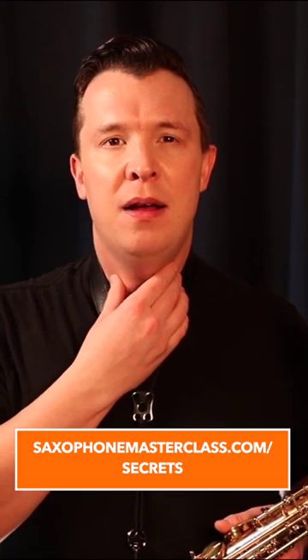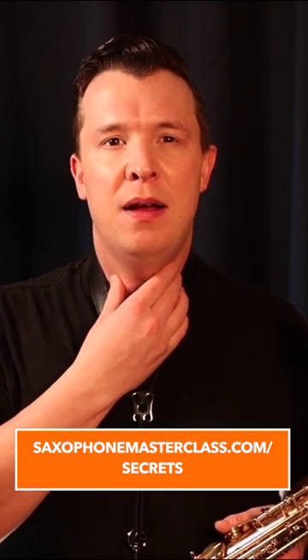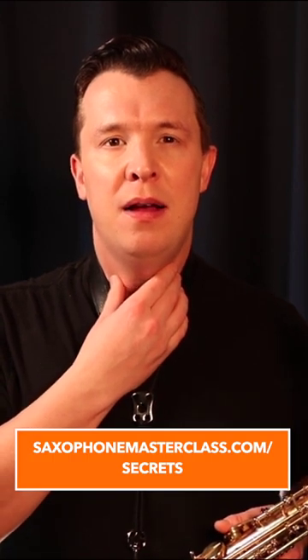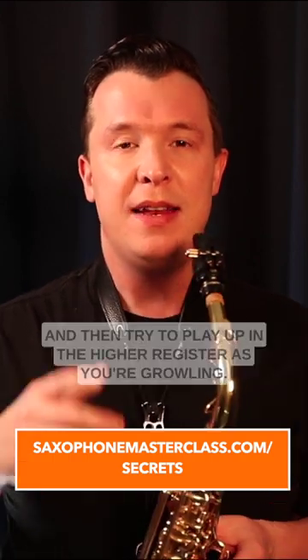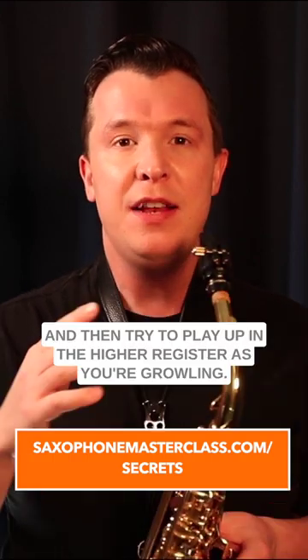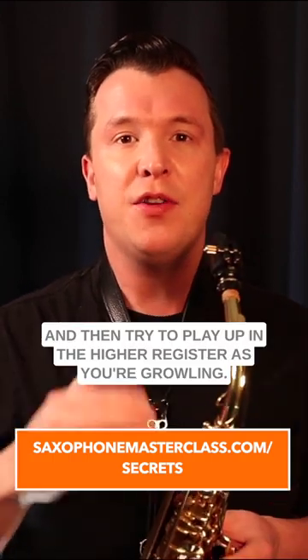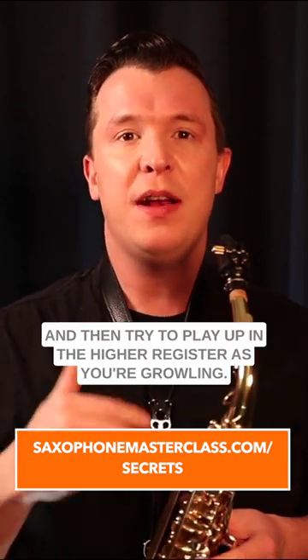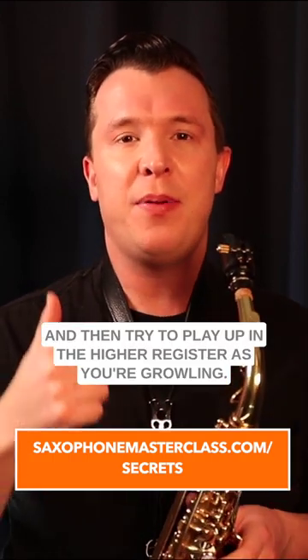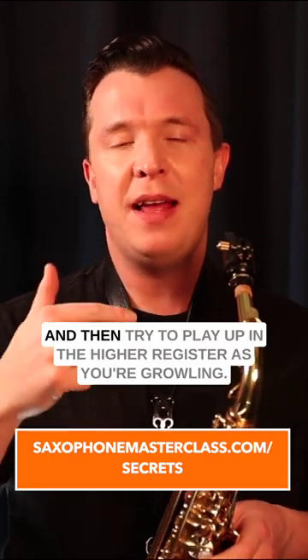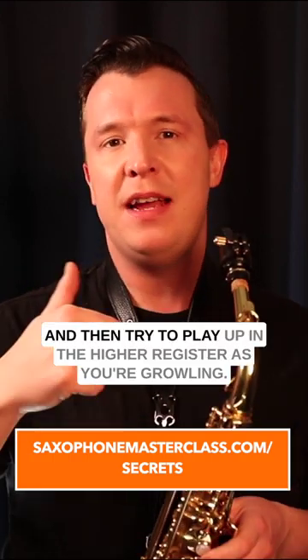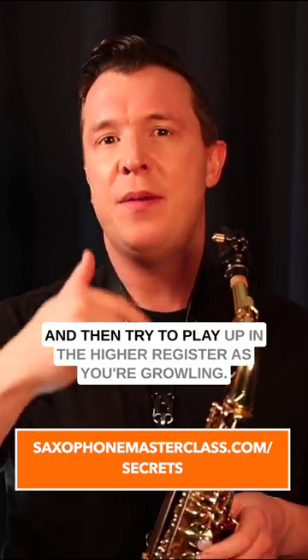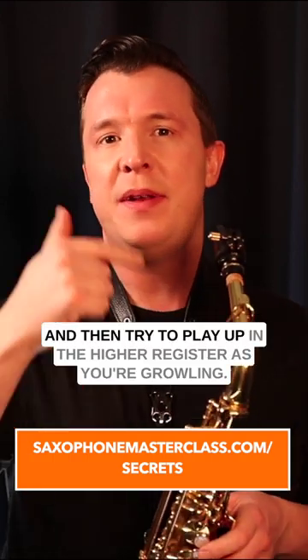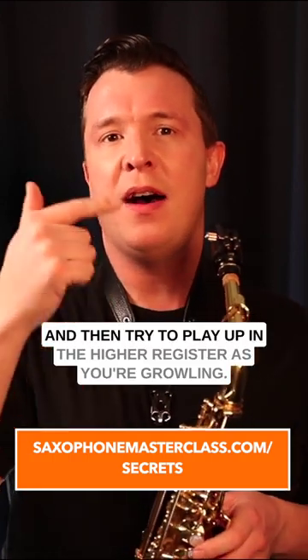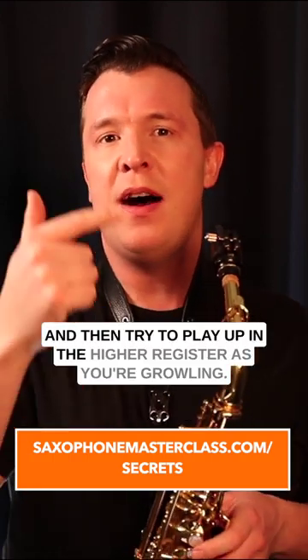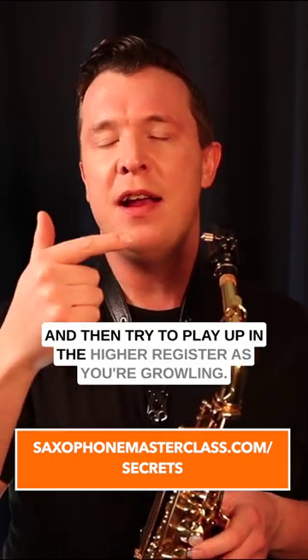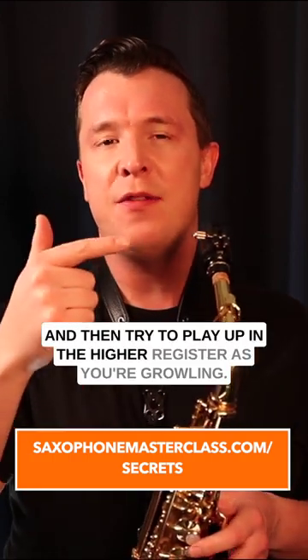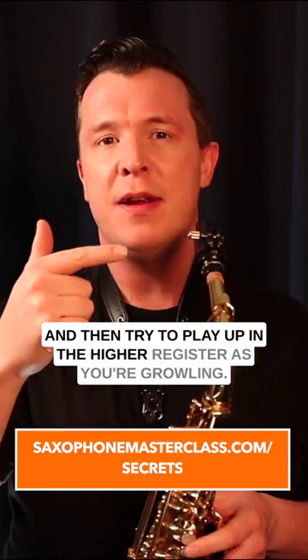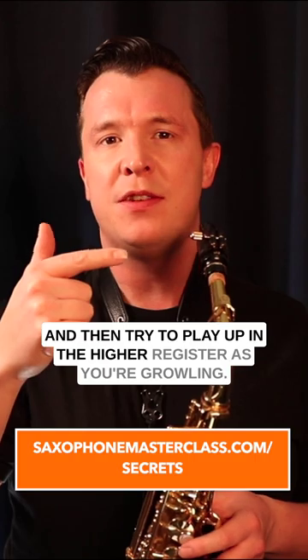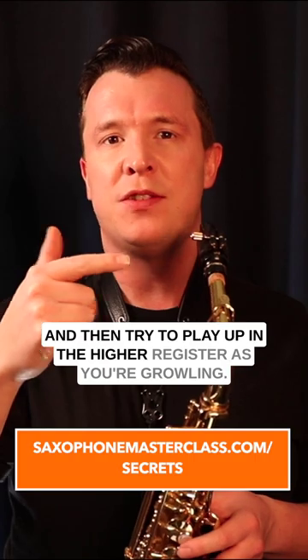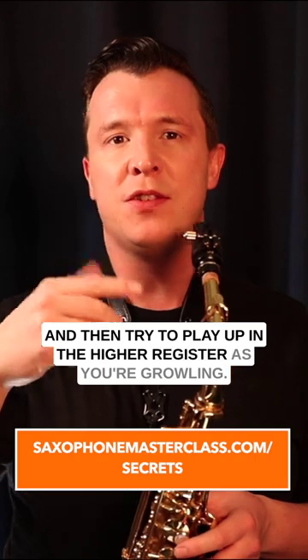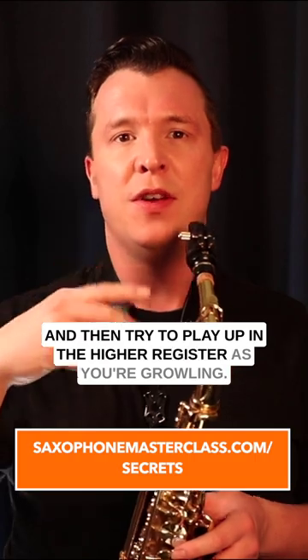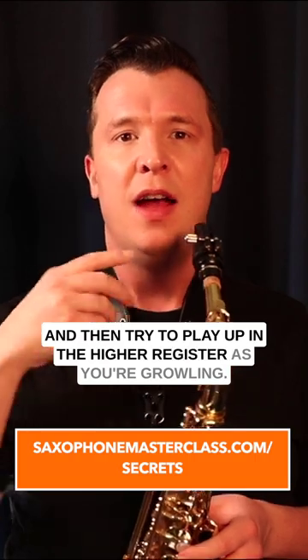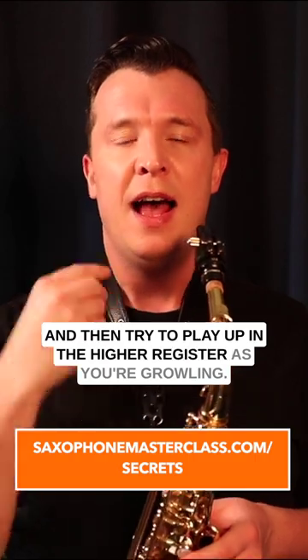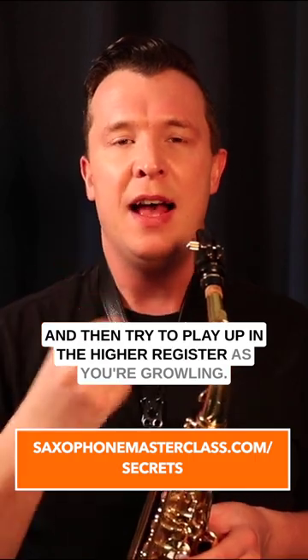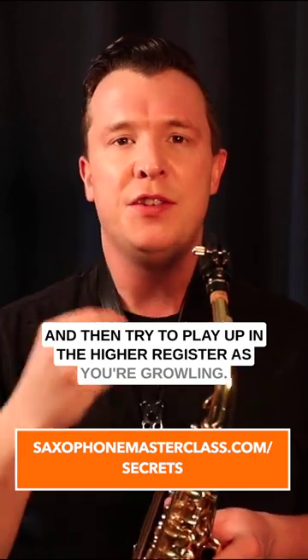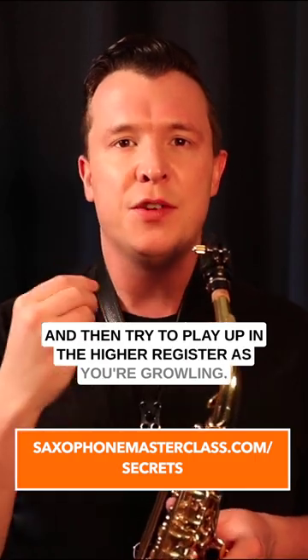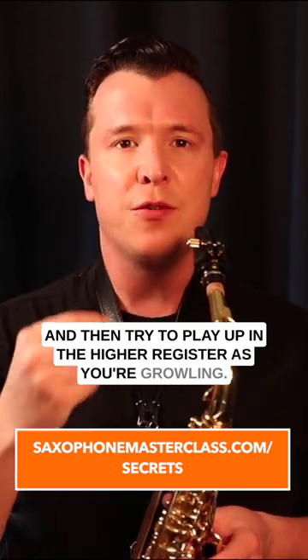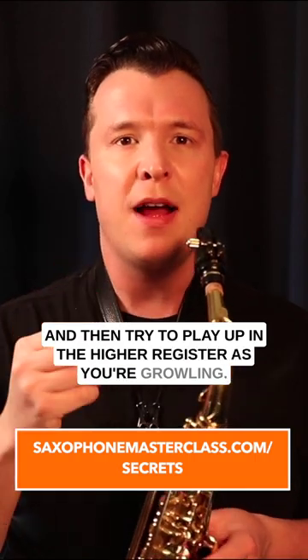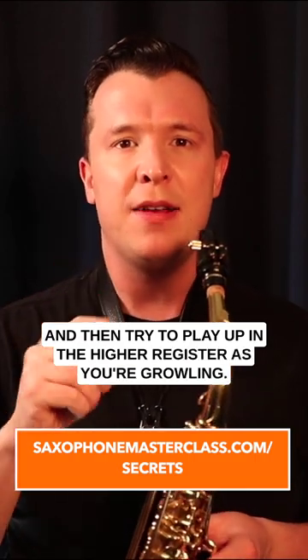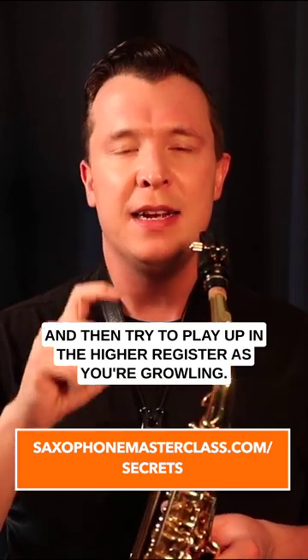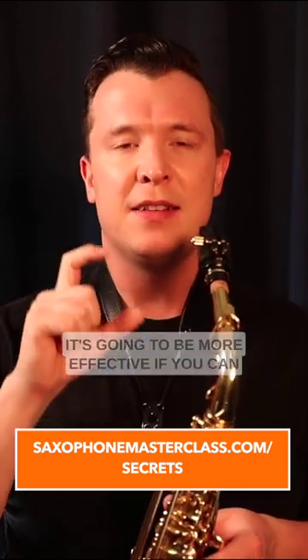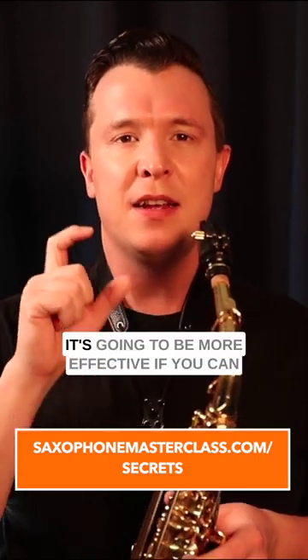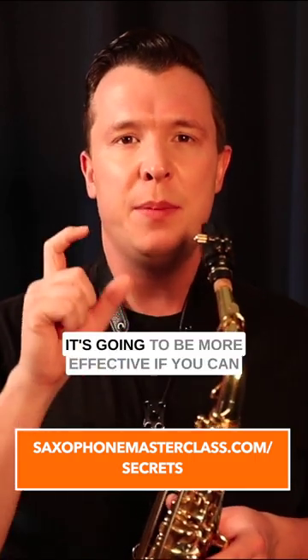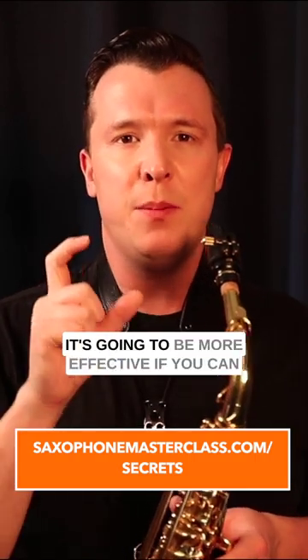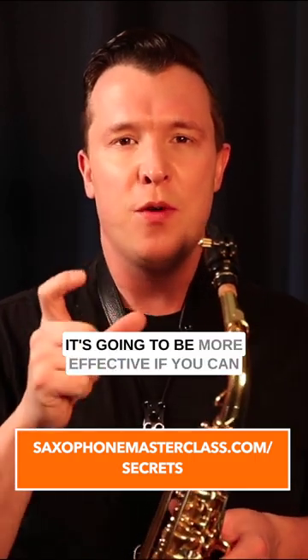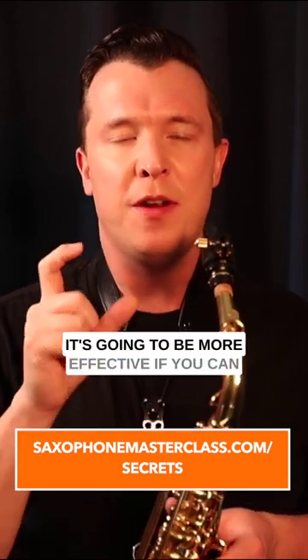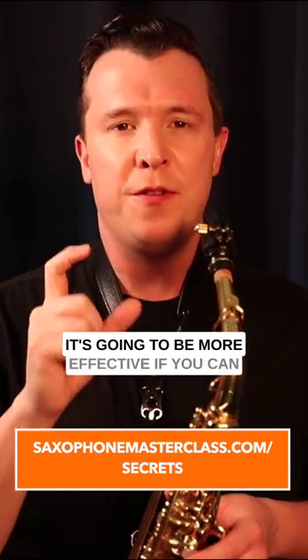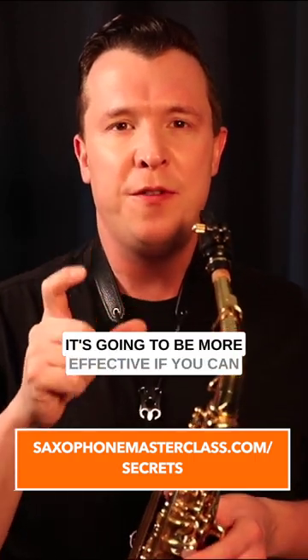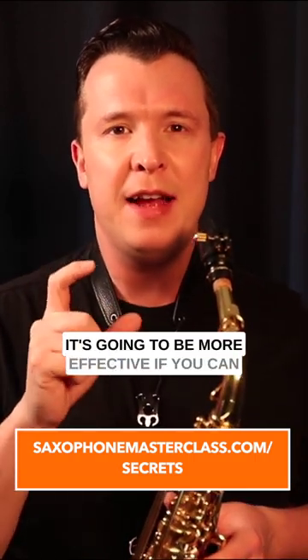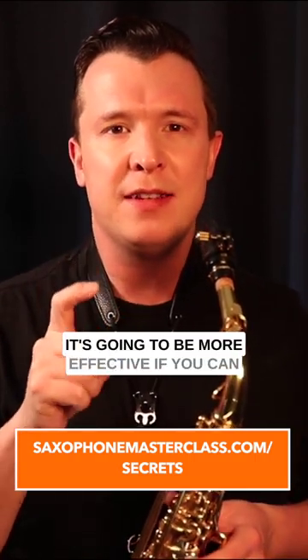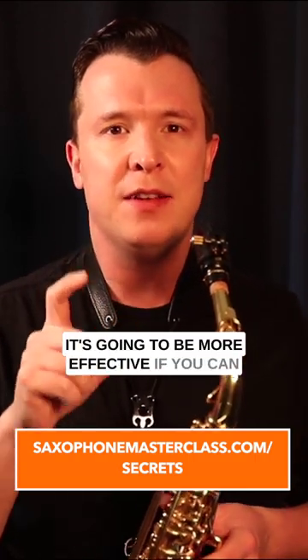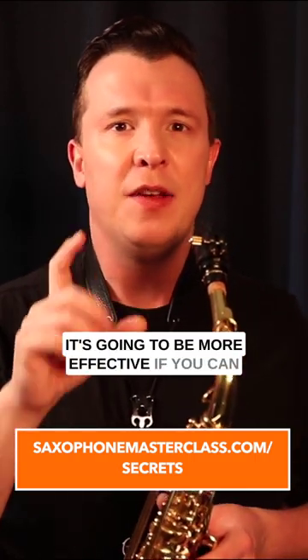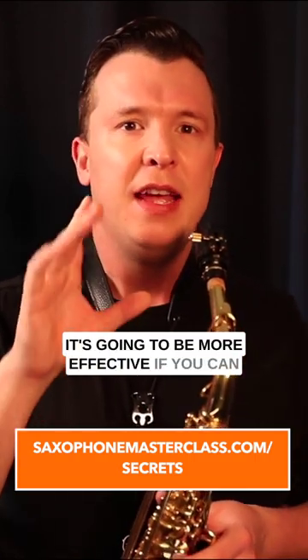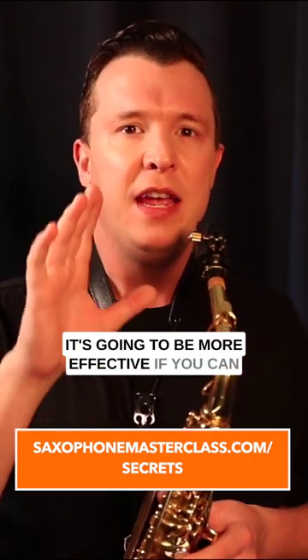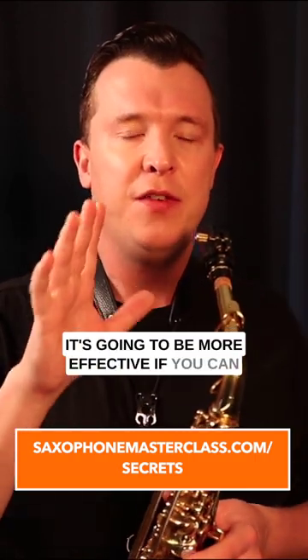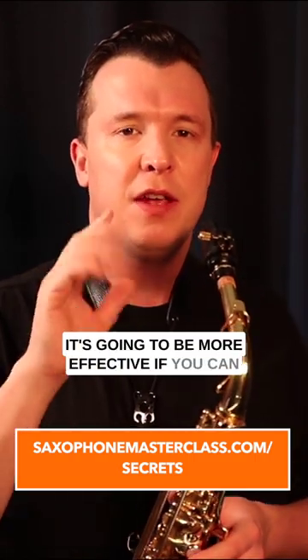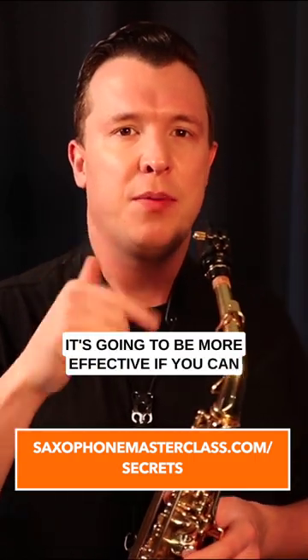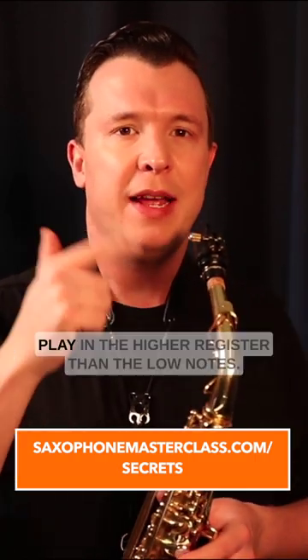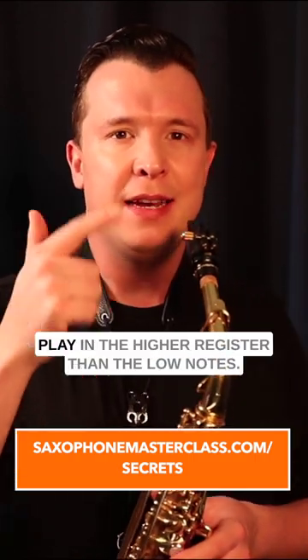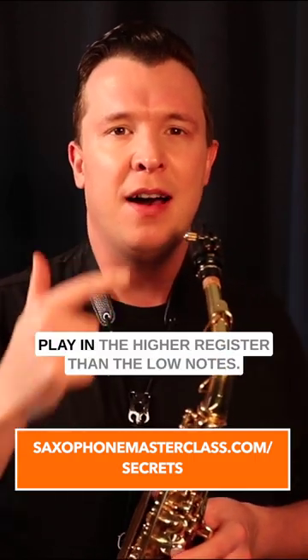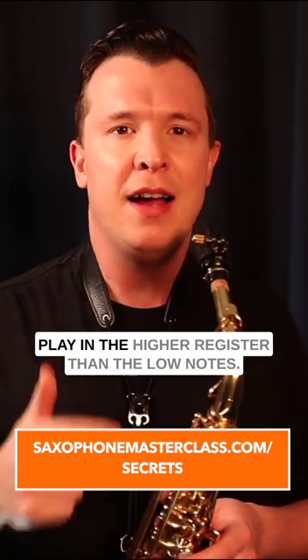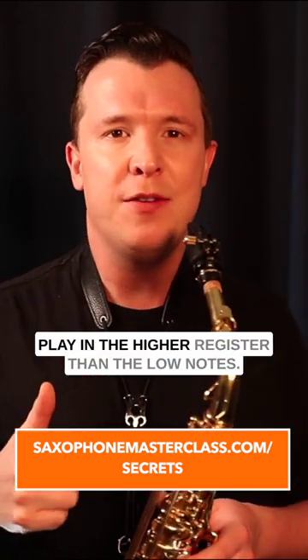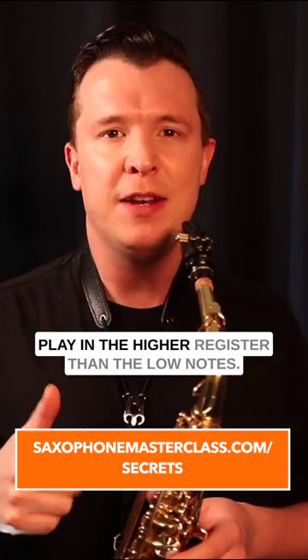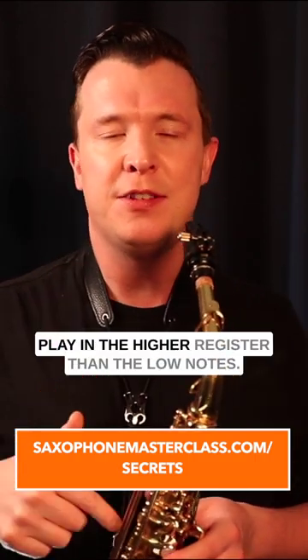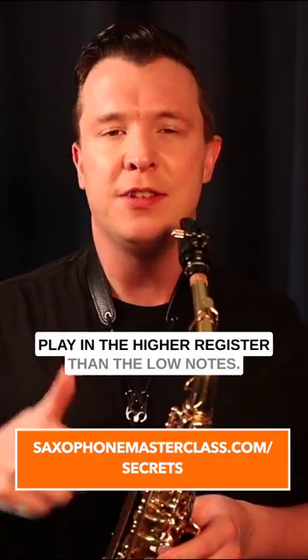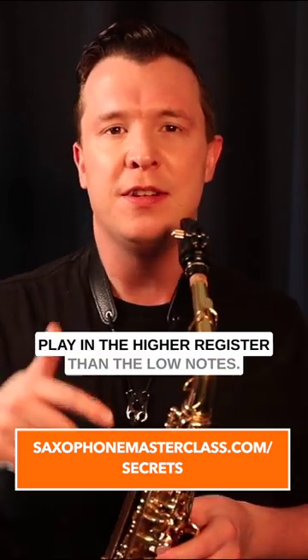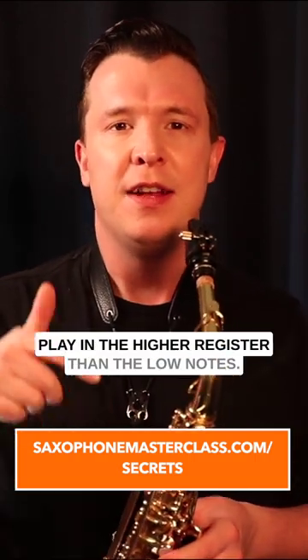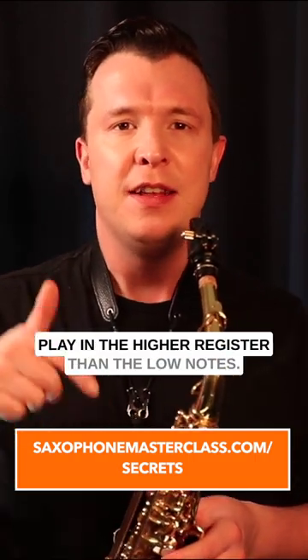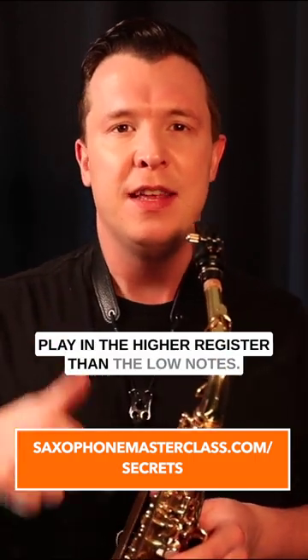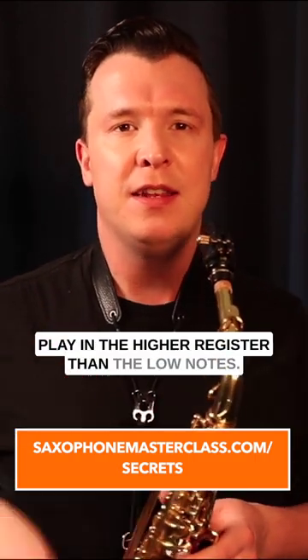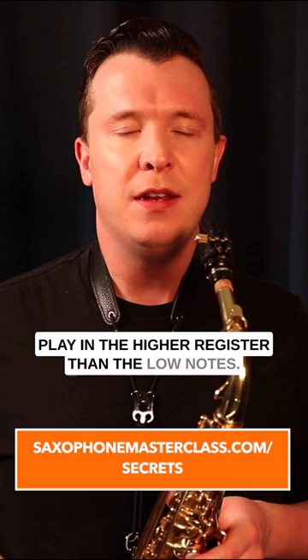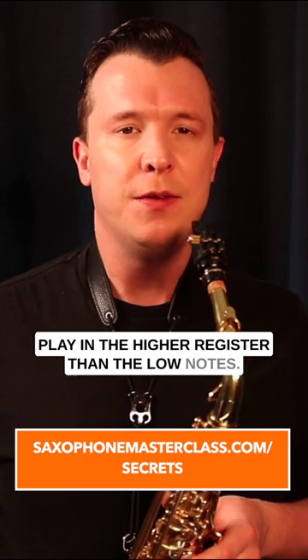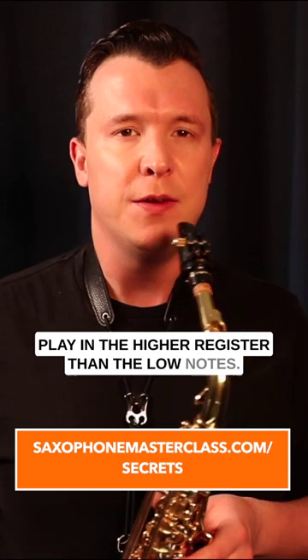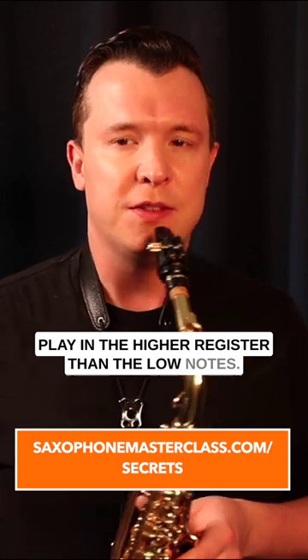Then try to play up in the higher register as you're growling. It's going to be more effective if you can play in the higher register than on the low notes.